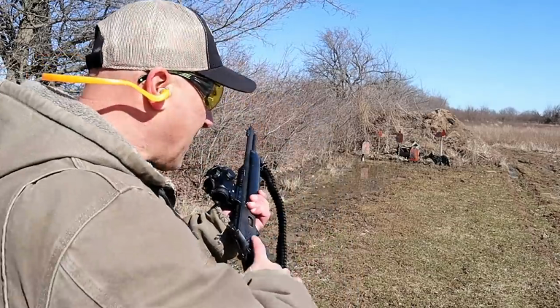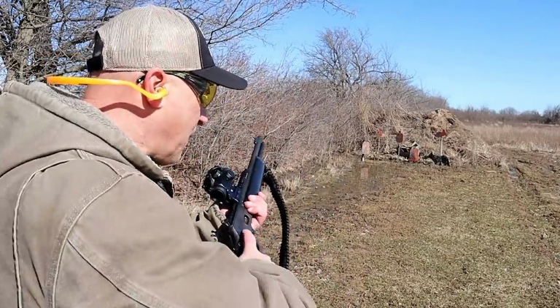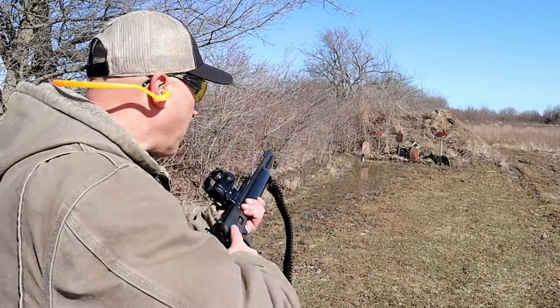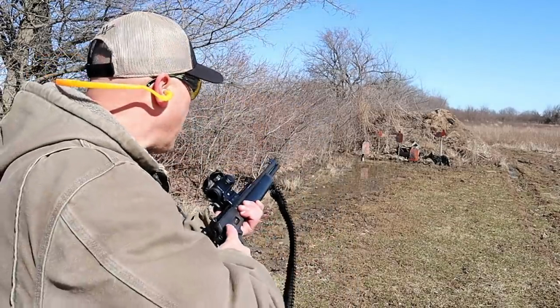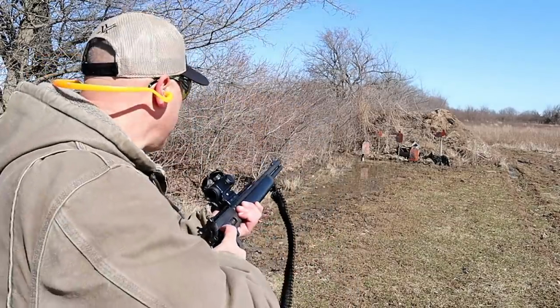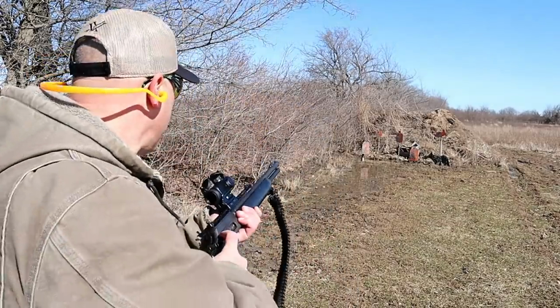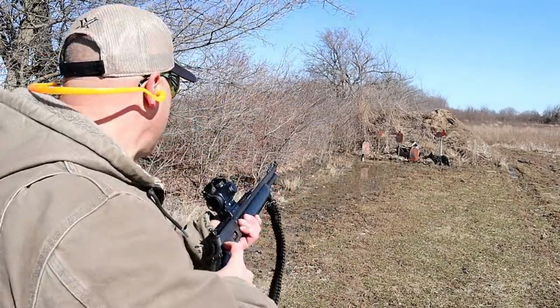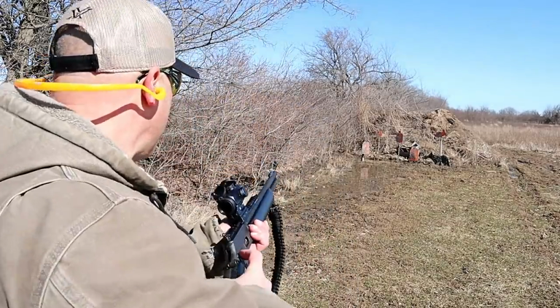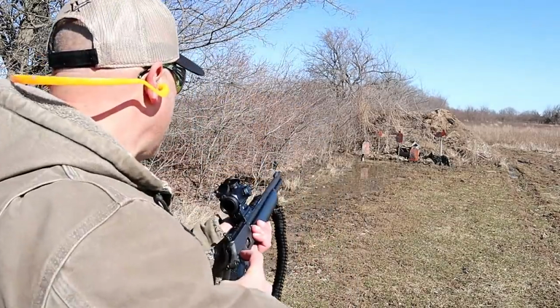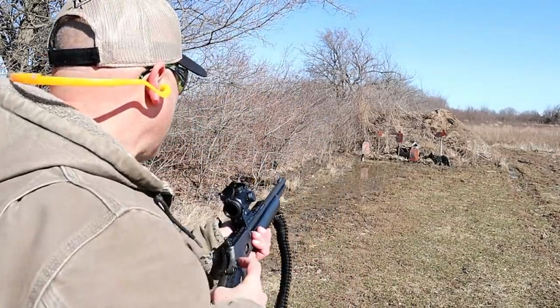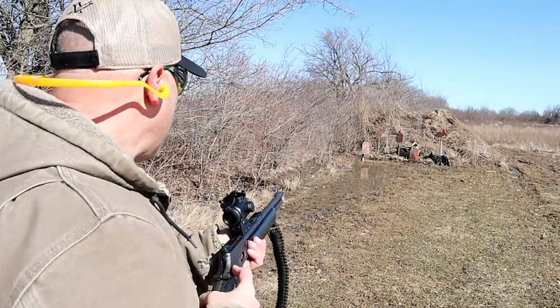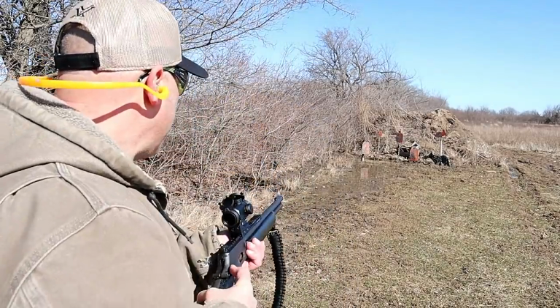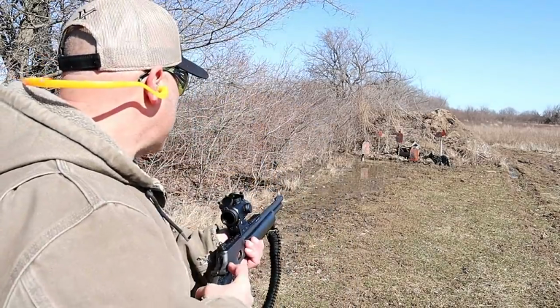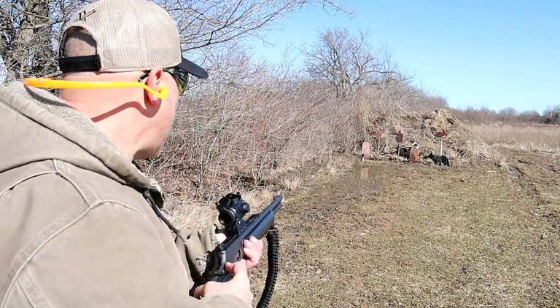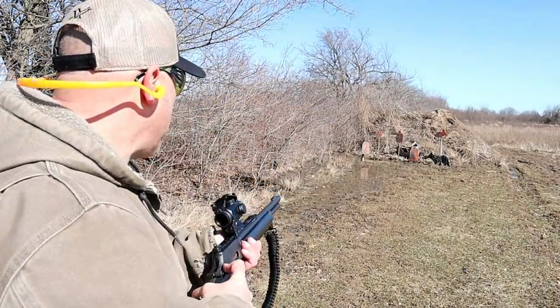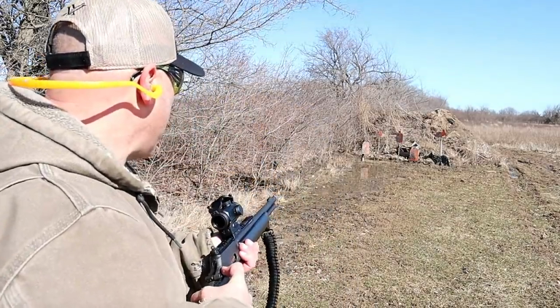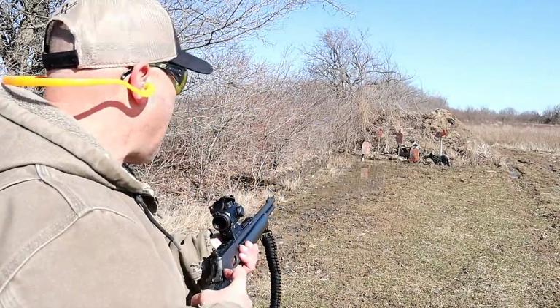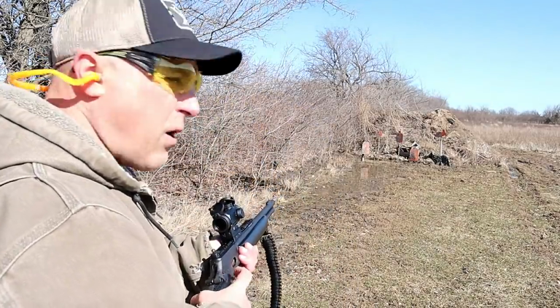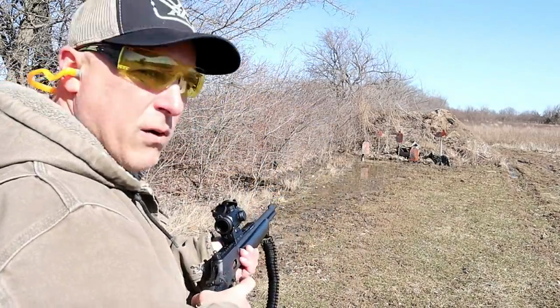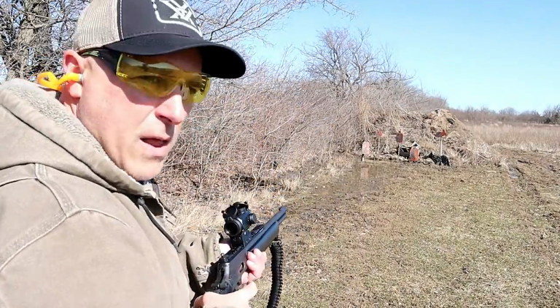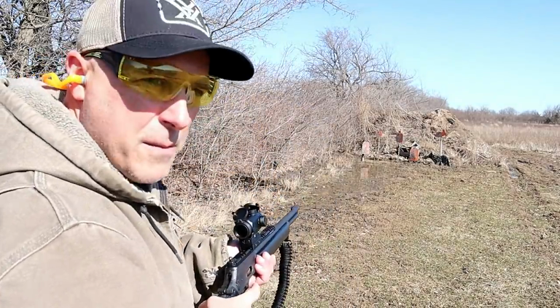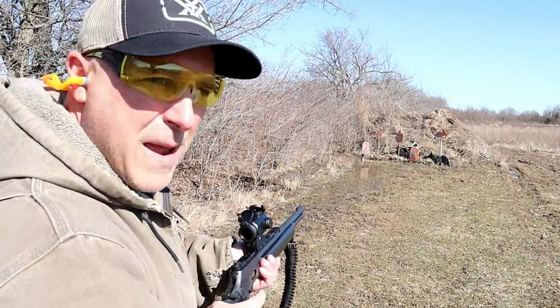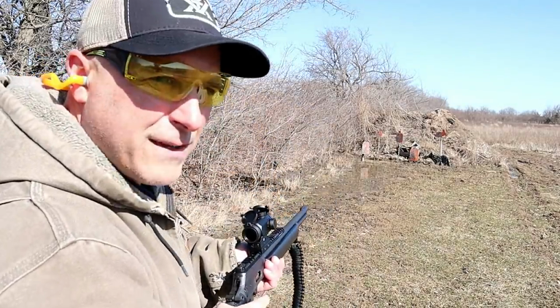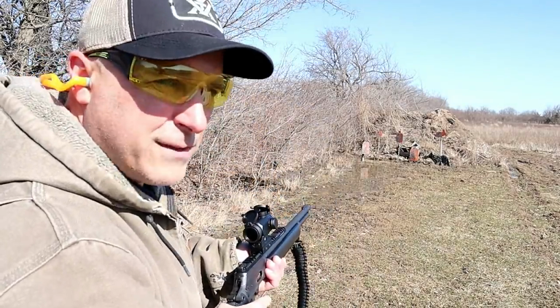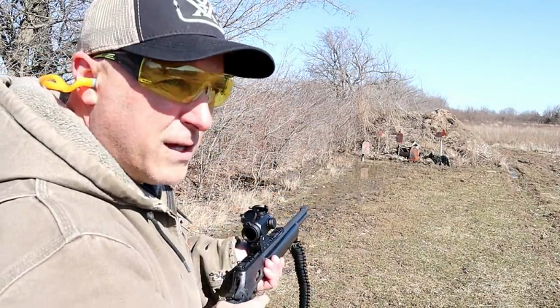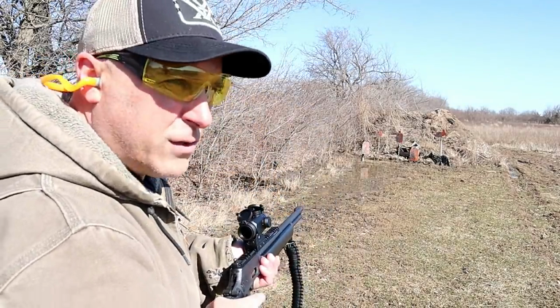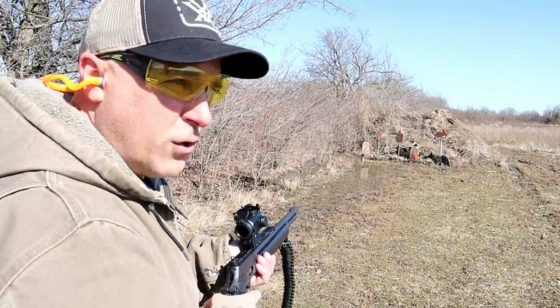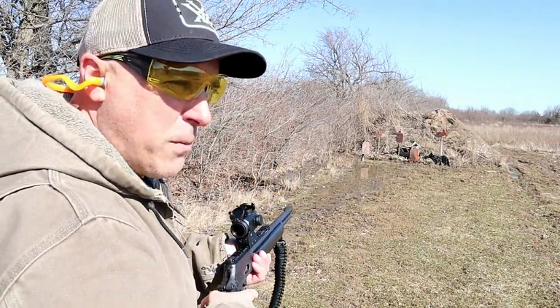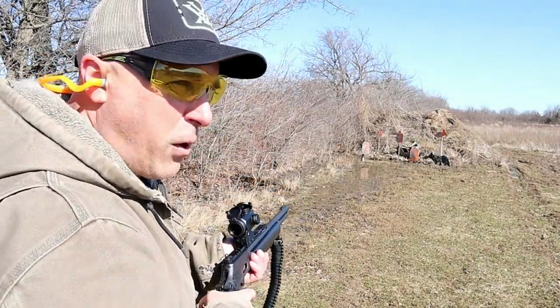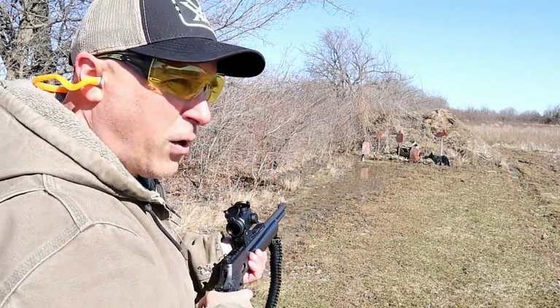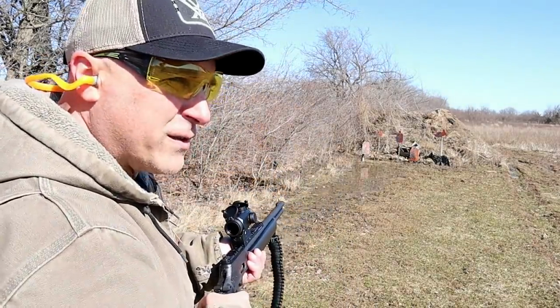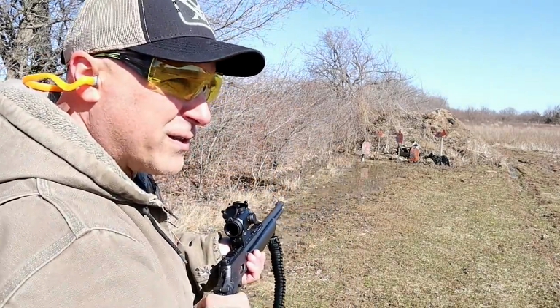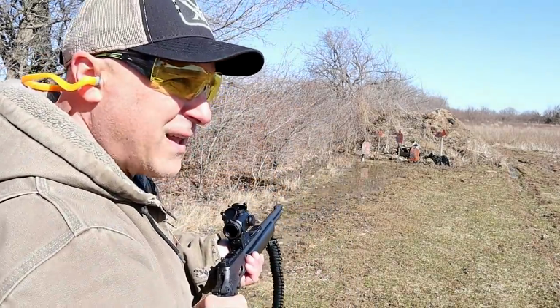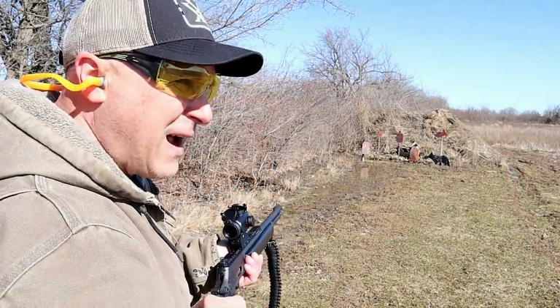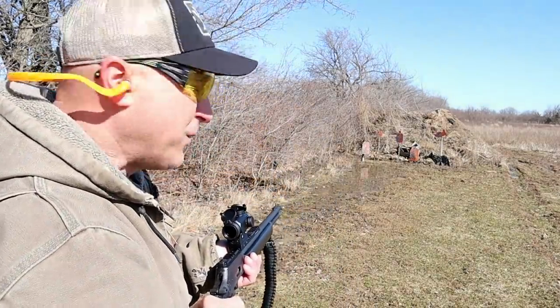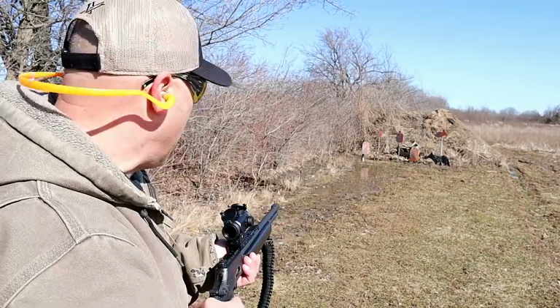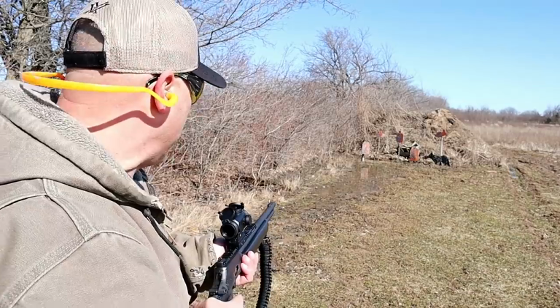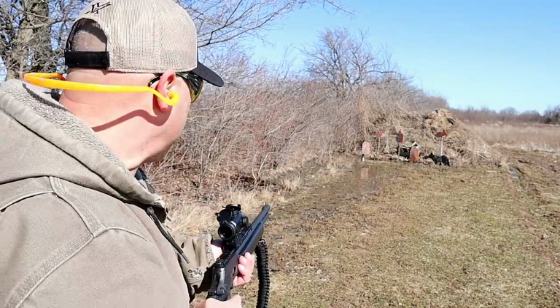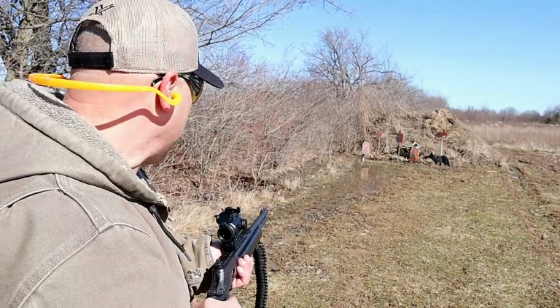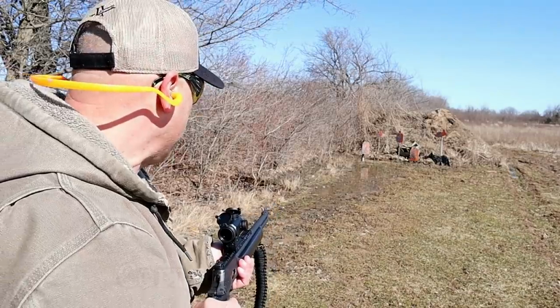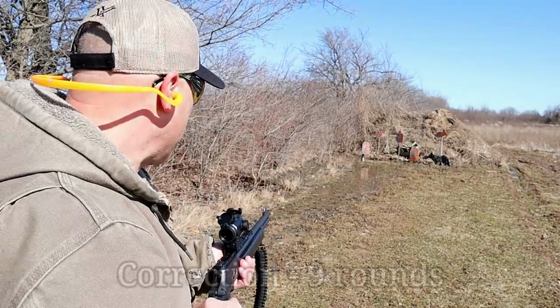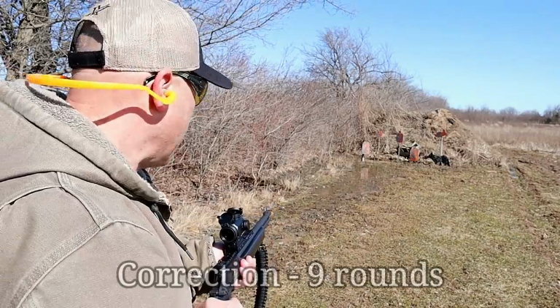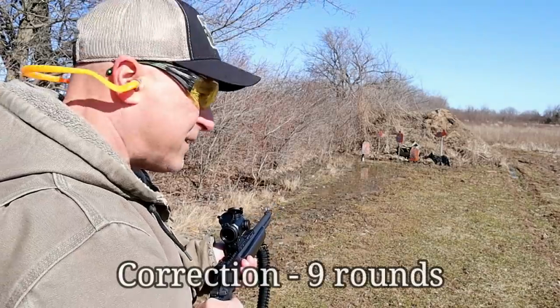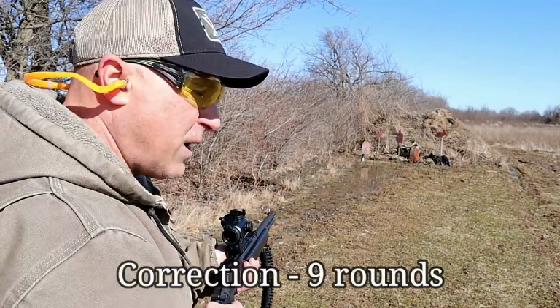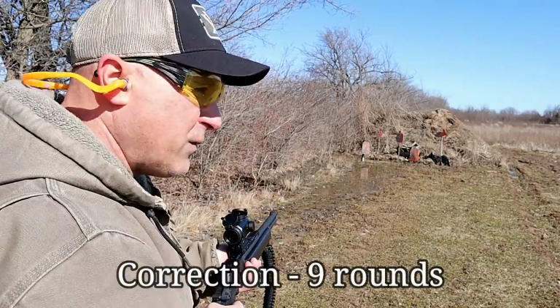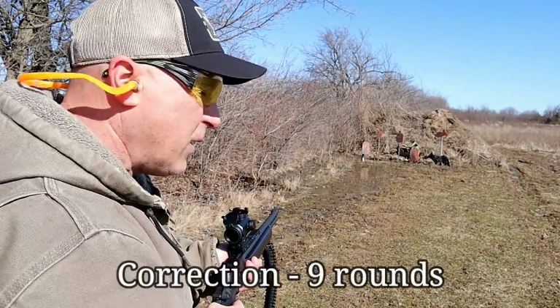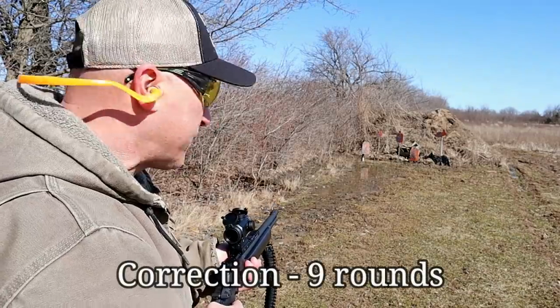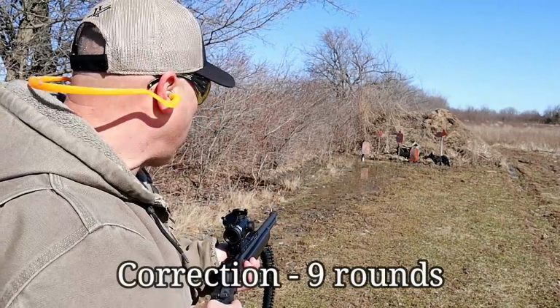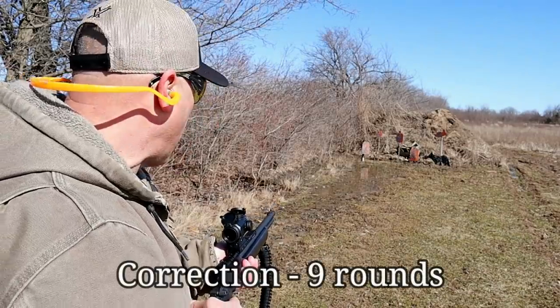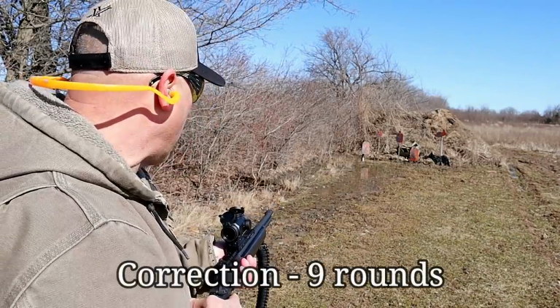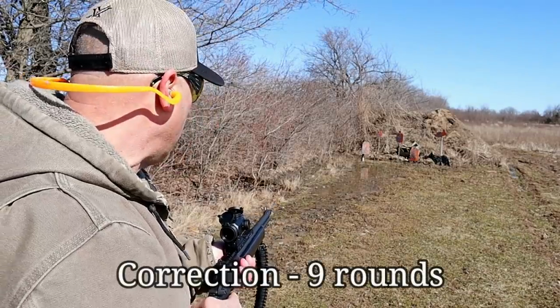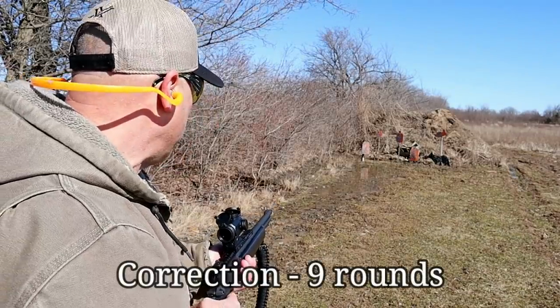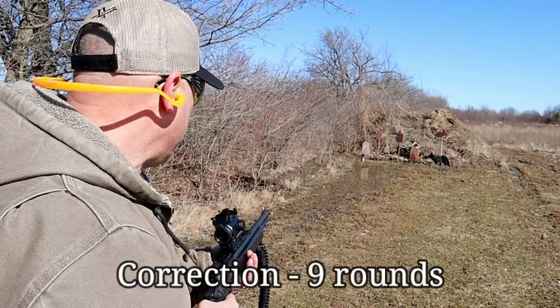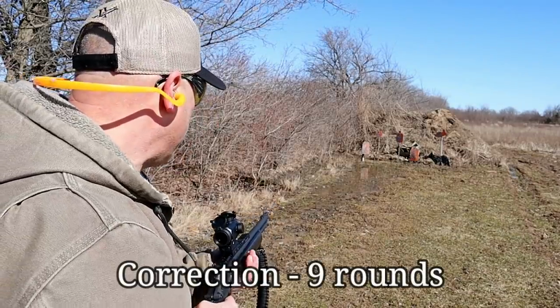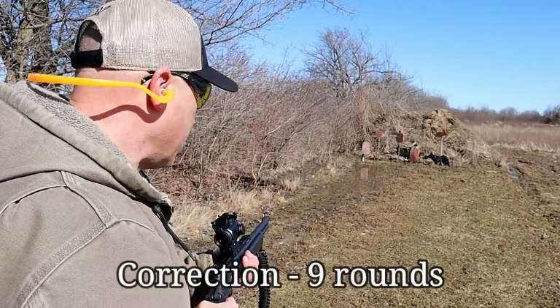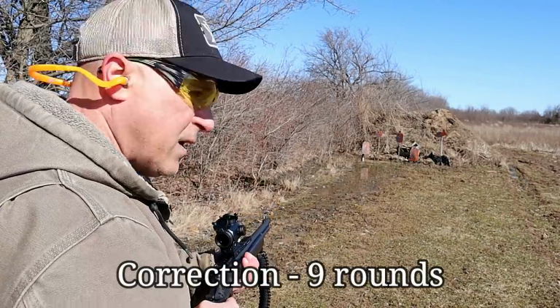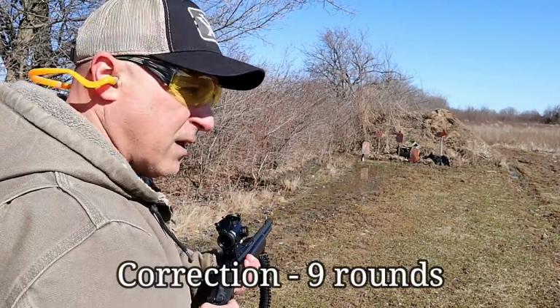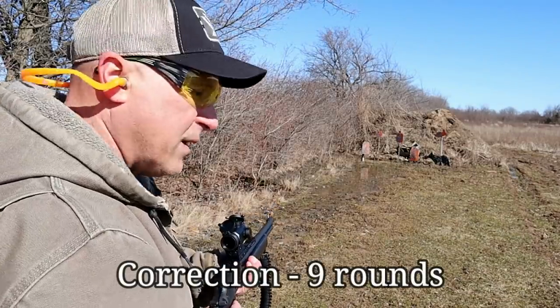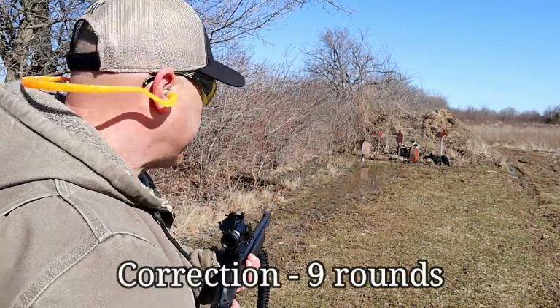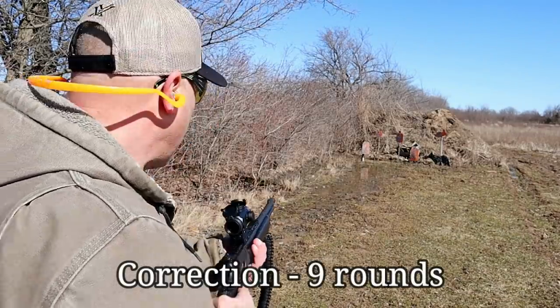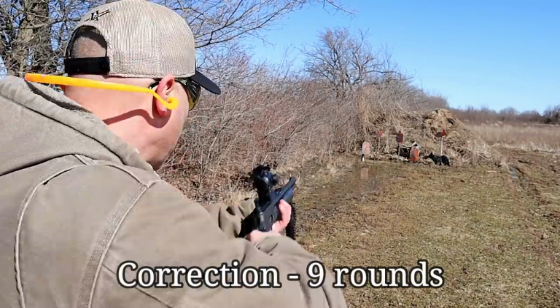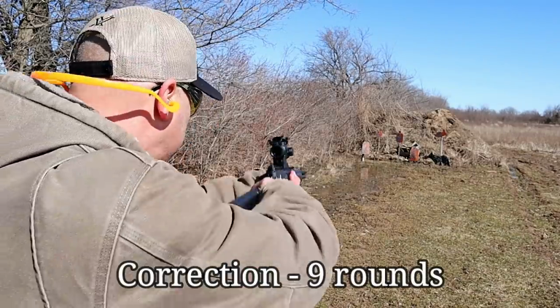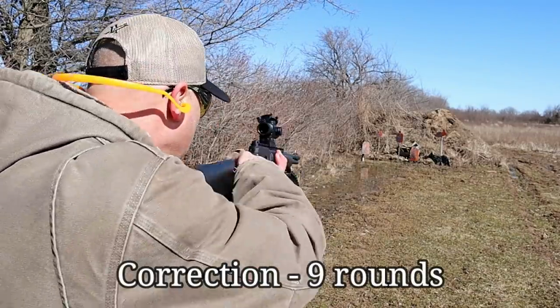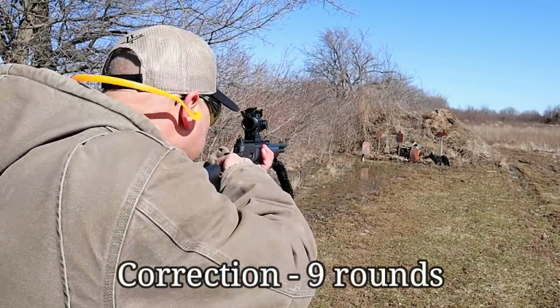I've got one in the chamber now. The mag tube holds 9 rounds, 10 rounds total. Let's see how it does.